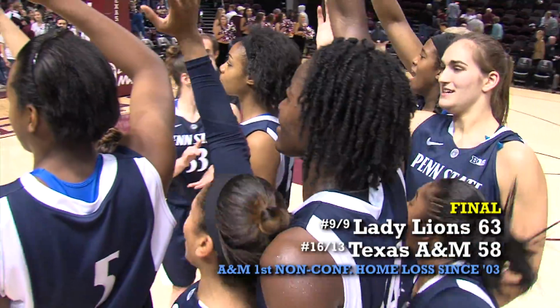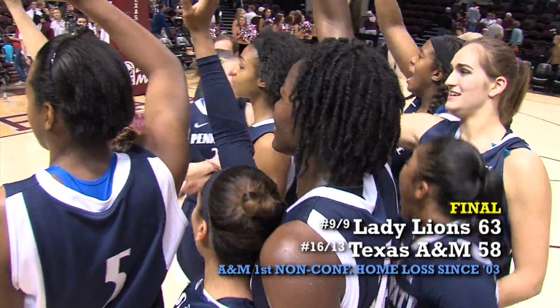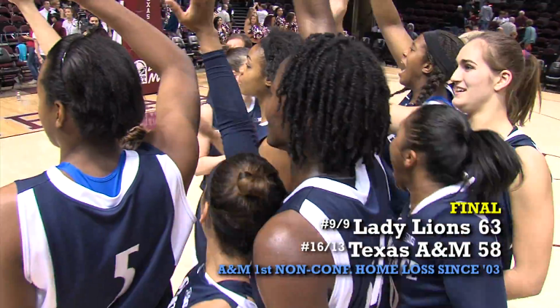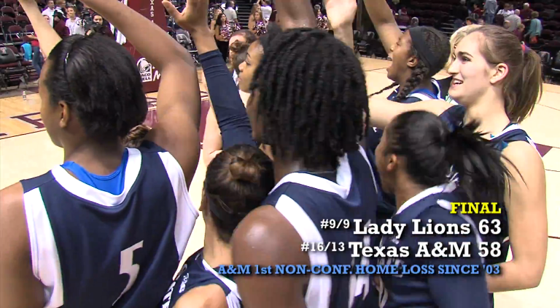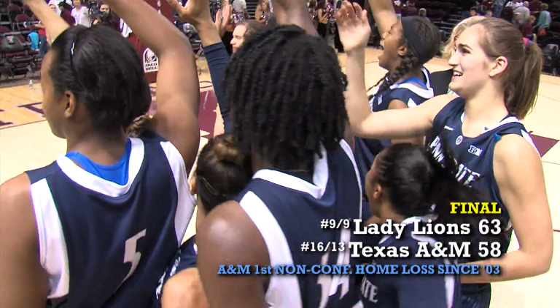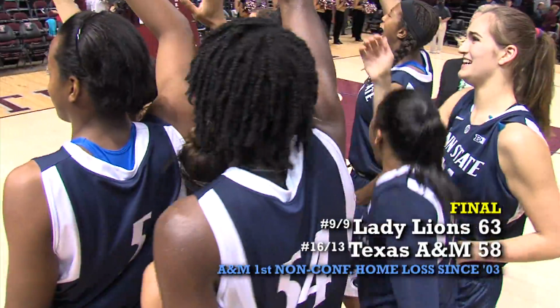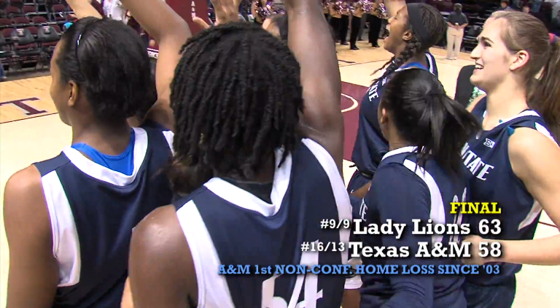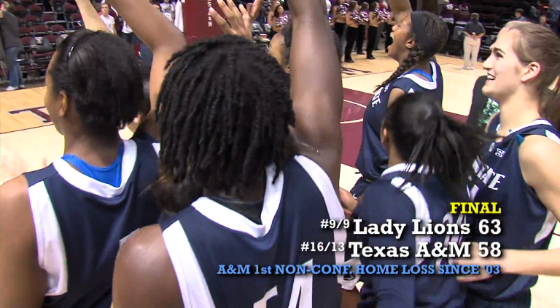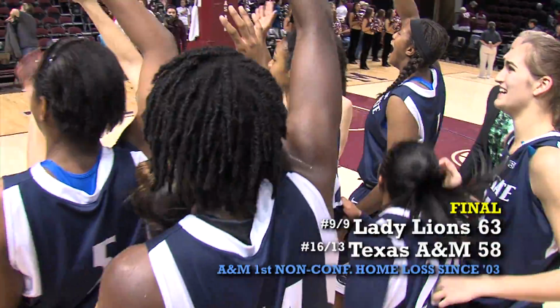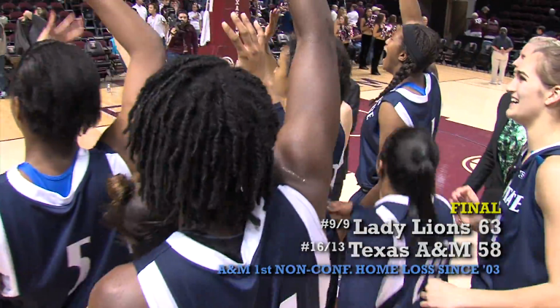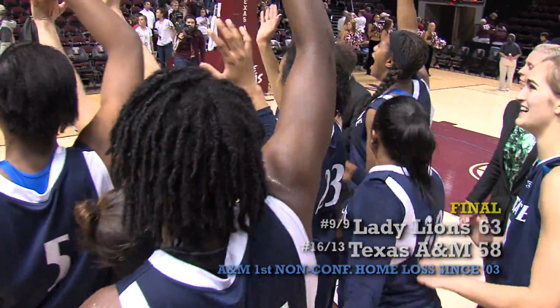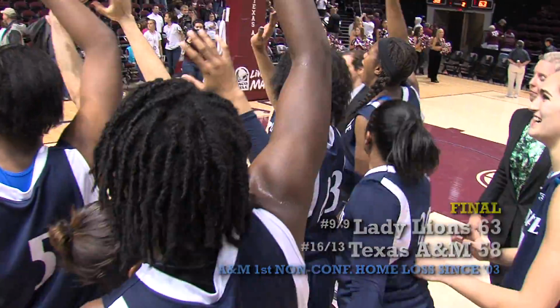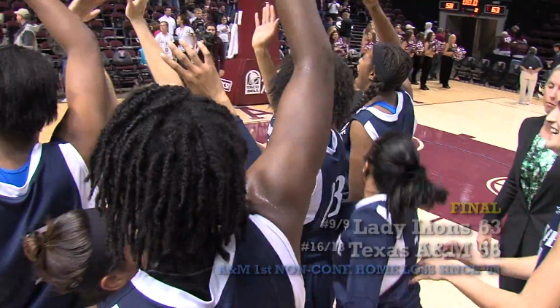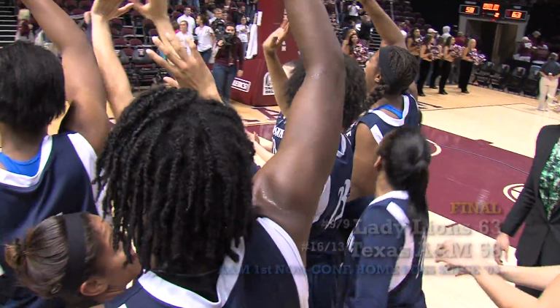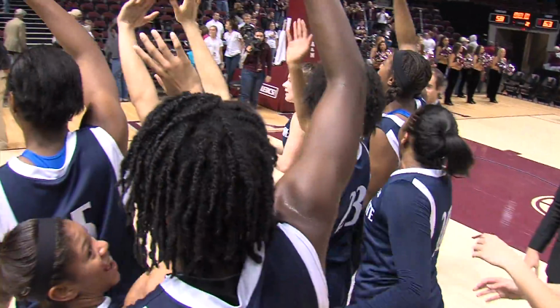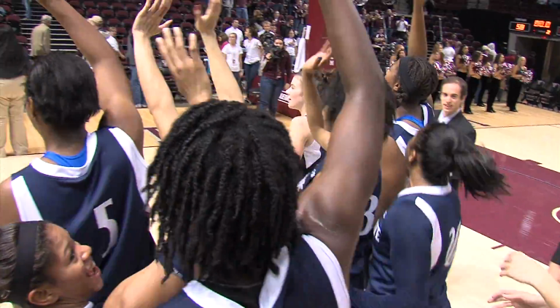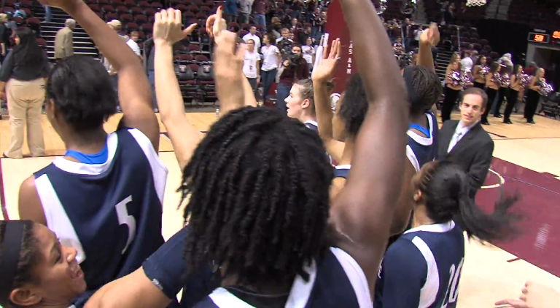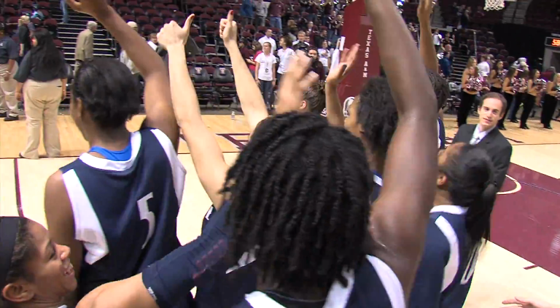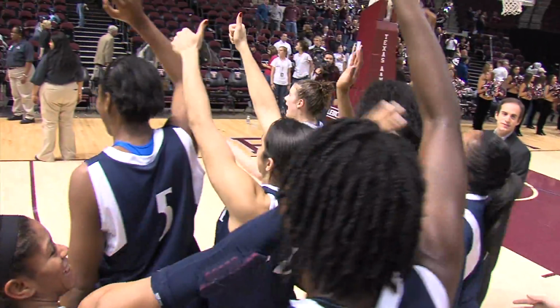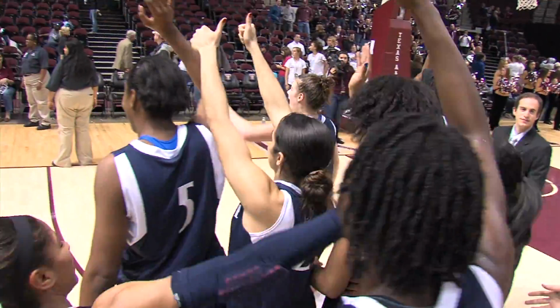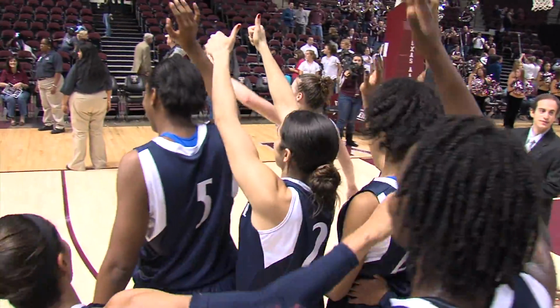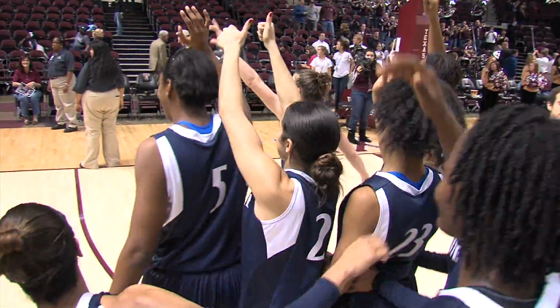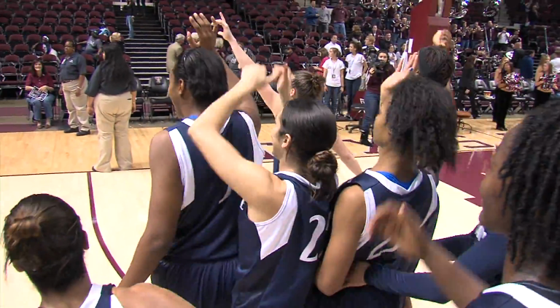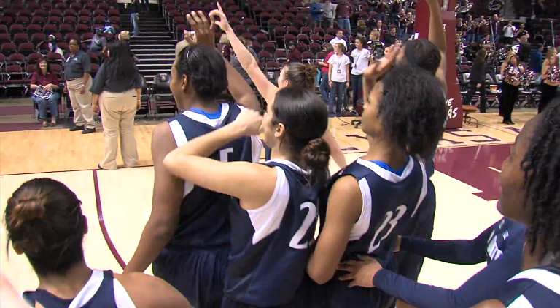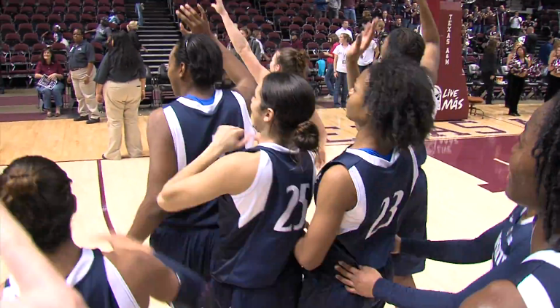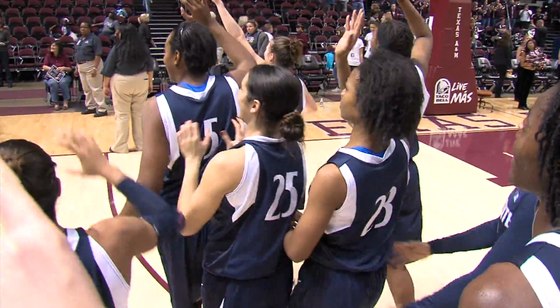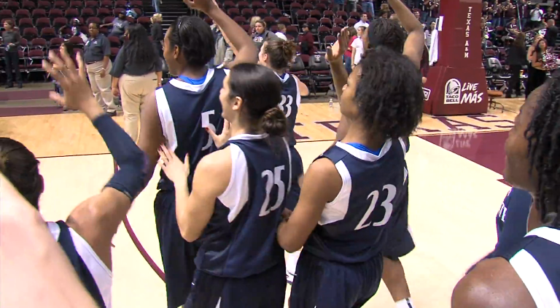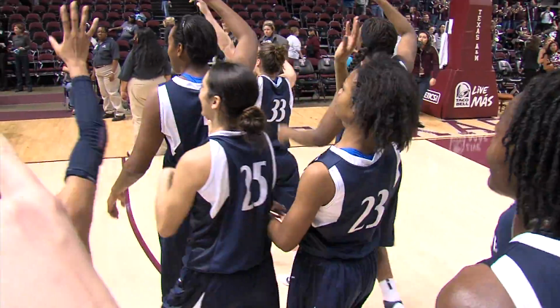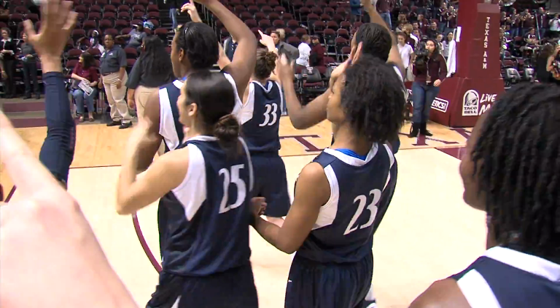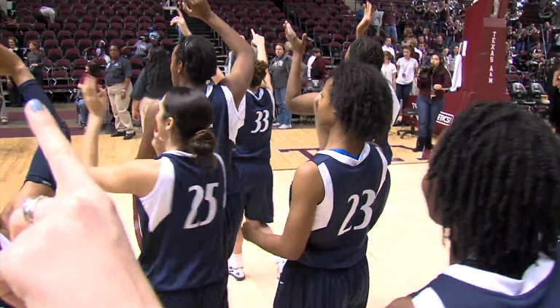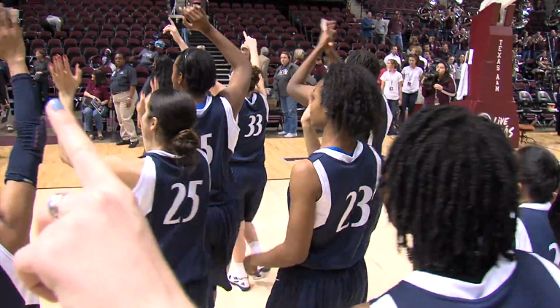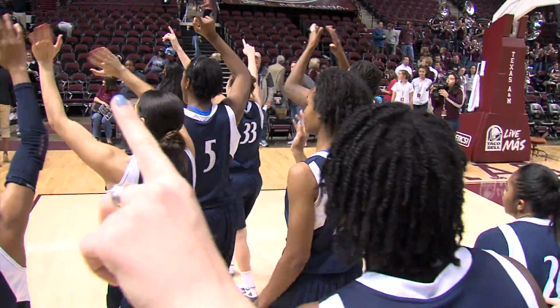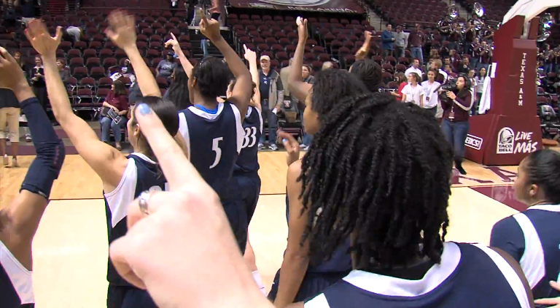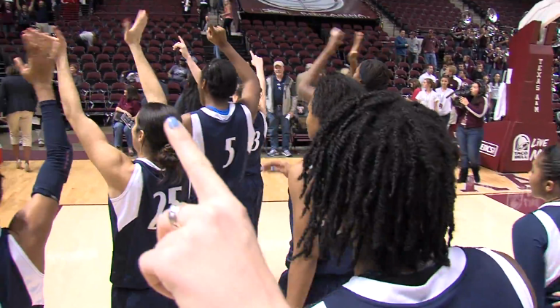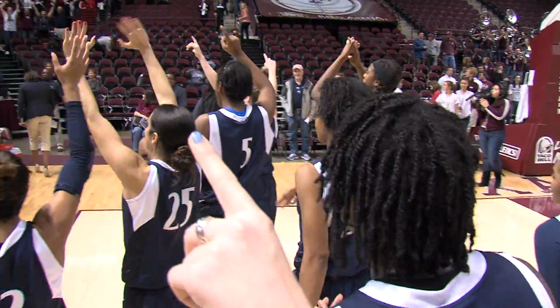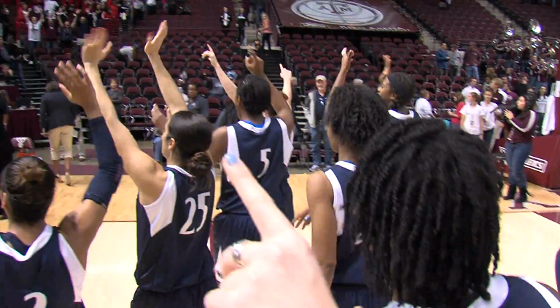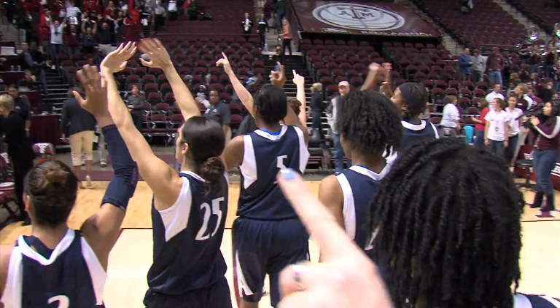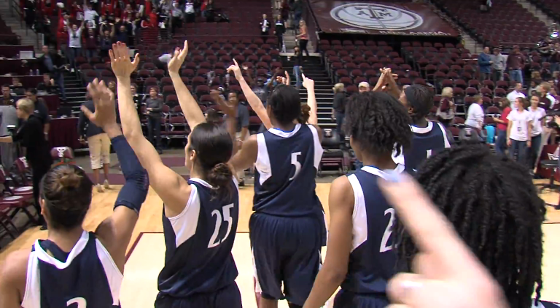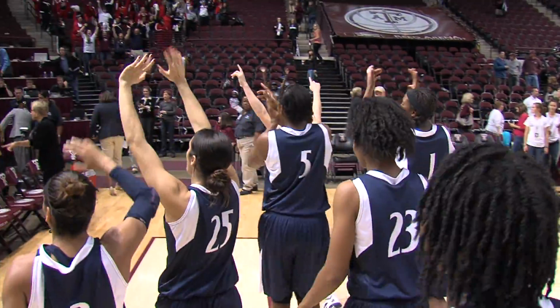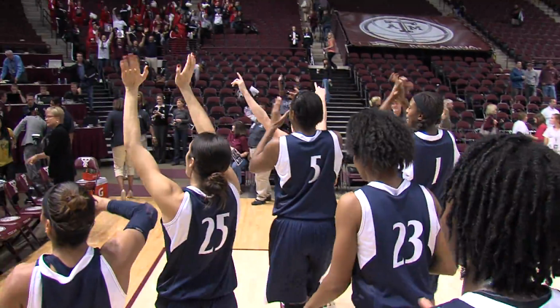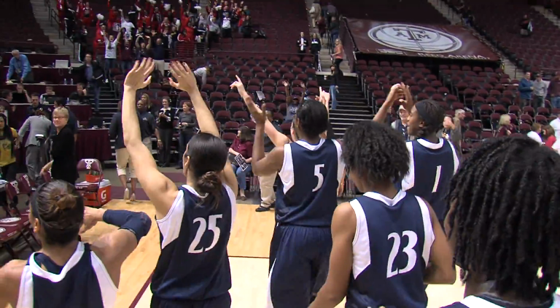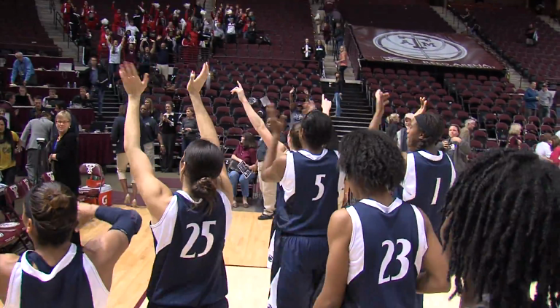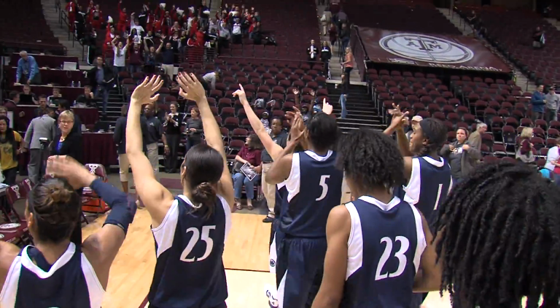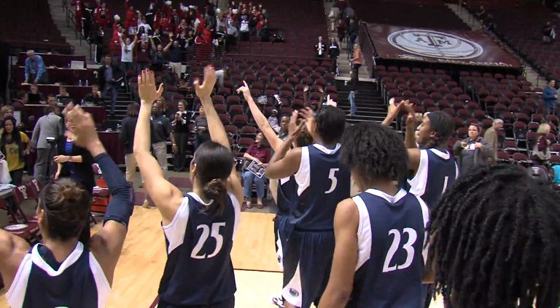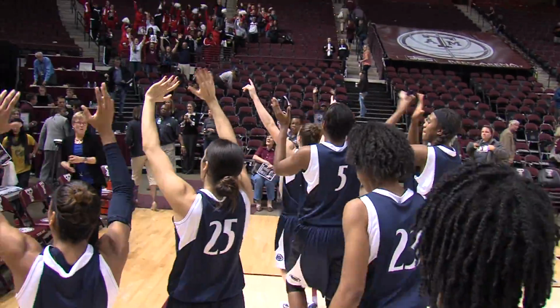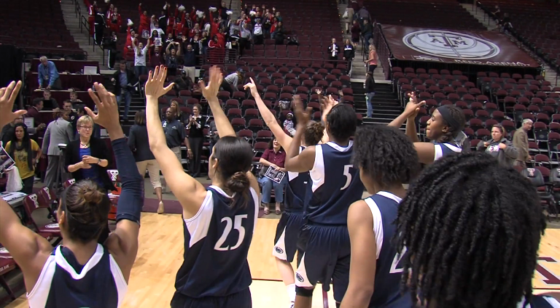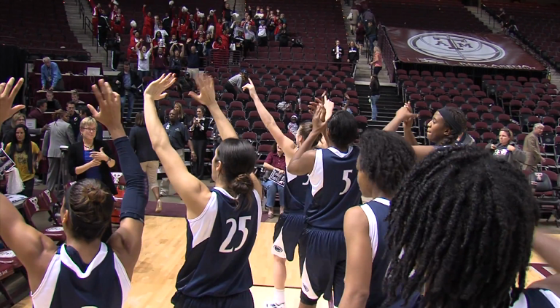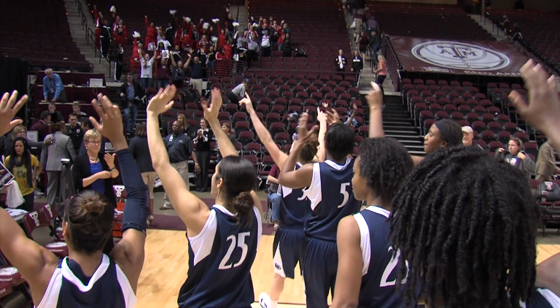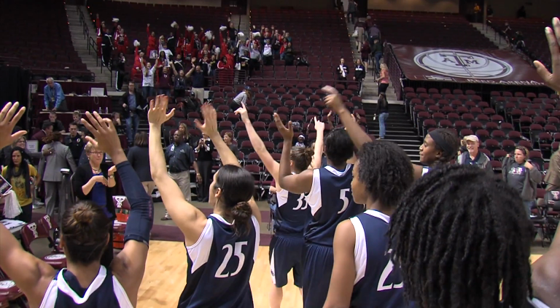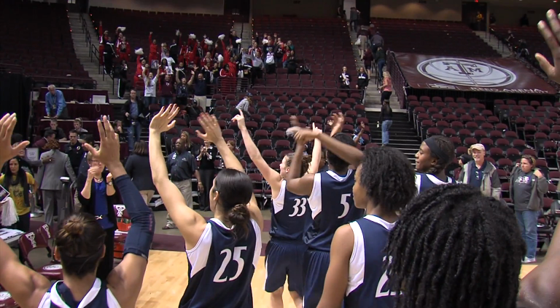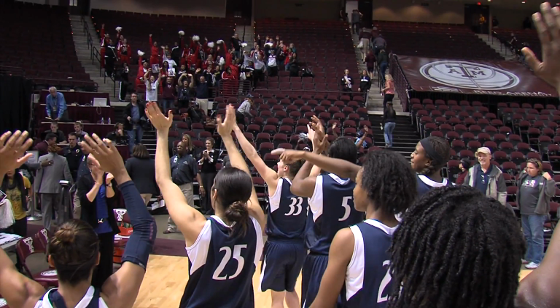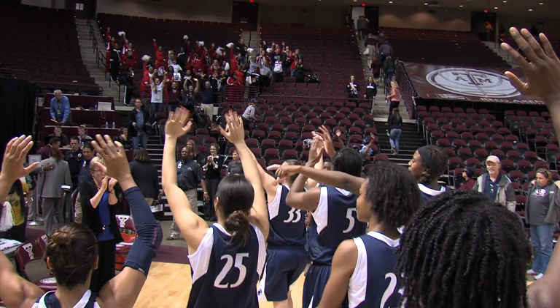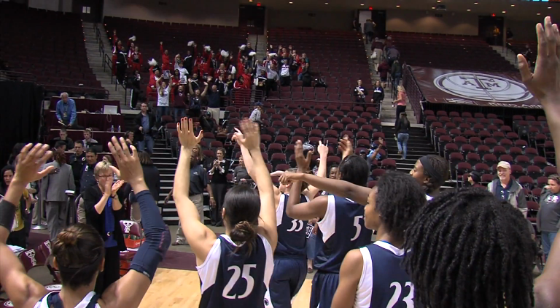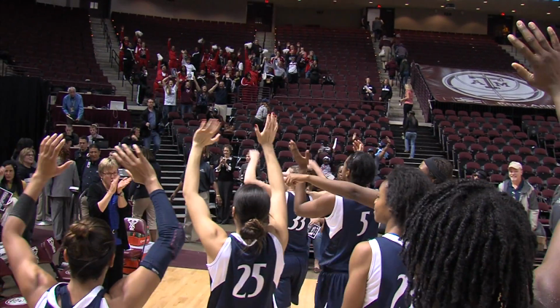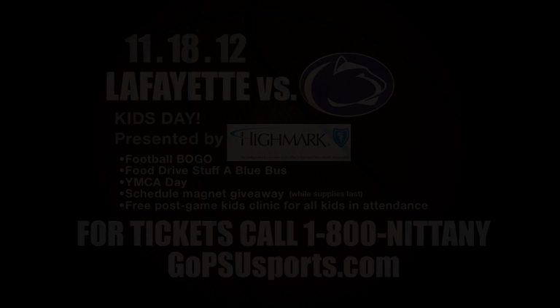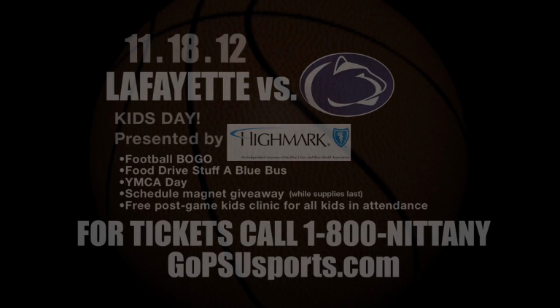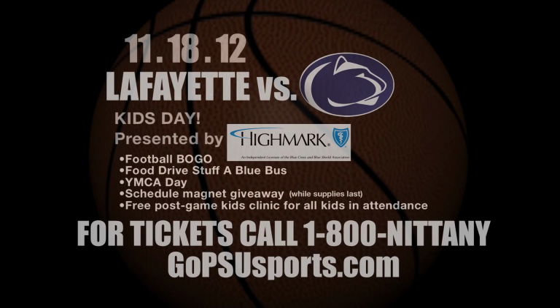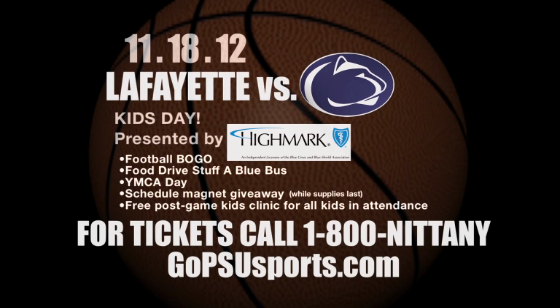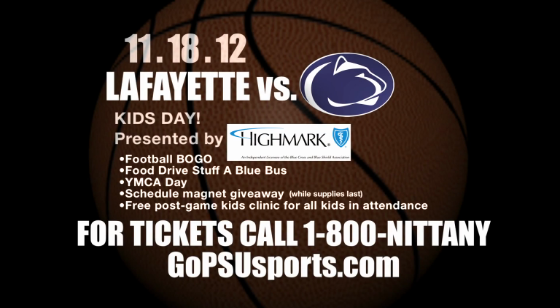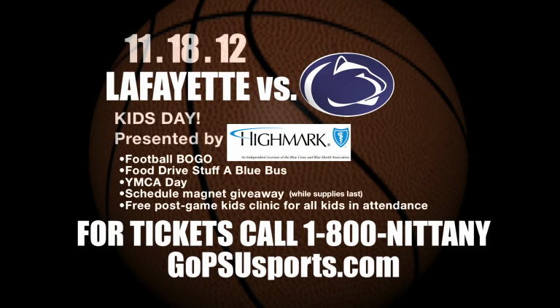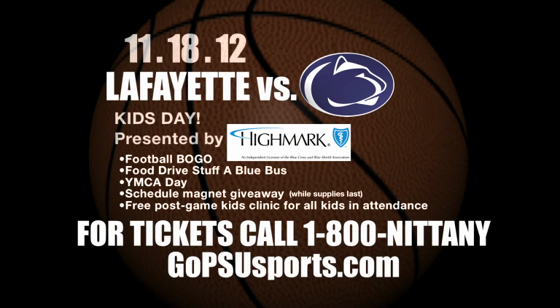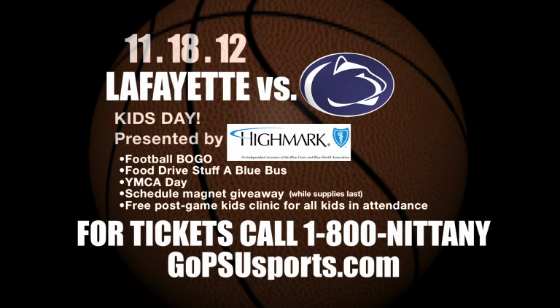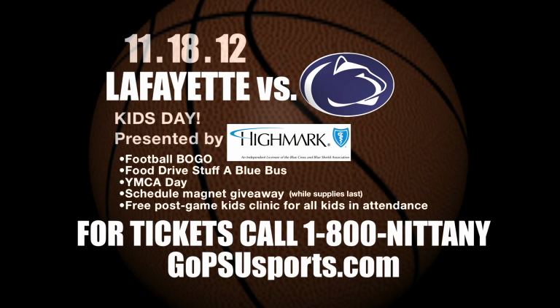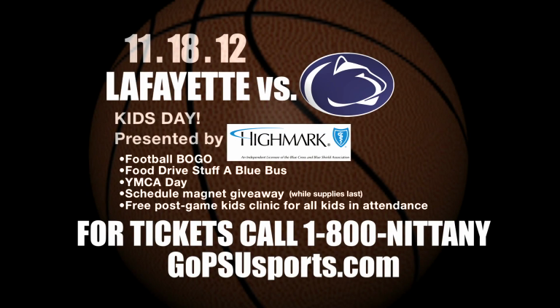They'll get set to take on Lafayette on Sunday afternoon at 2 o'clock at the Bryce Jordan Center.